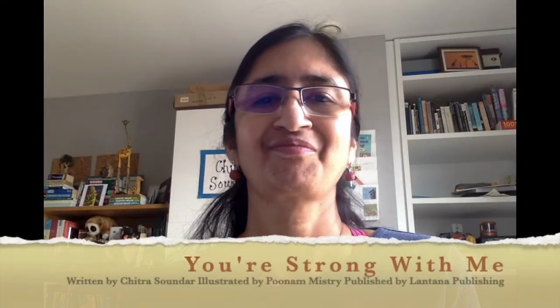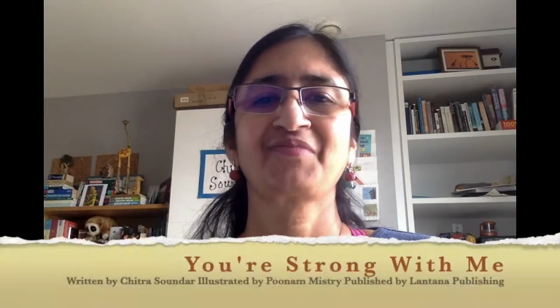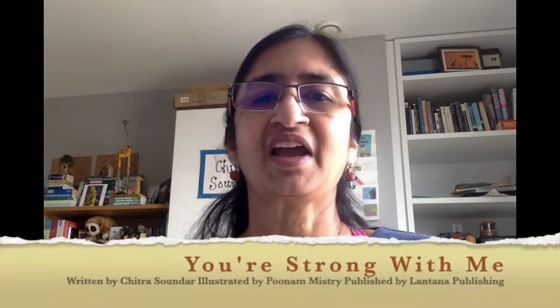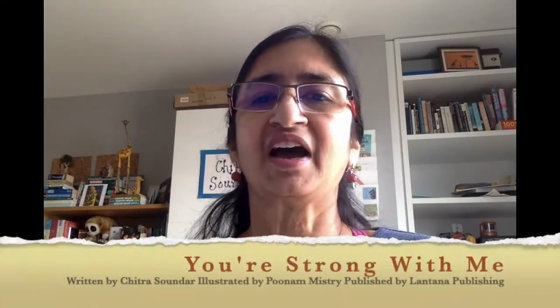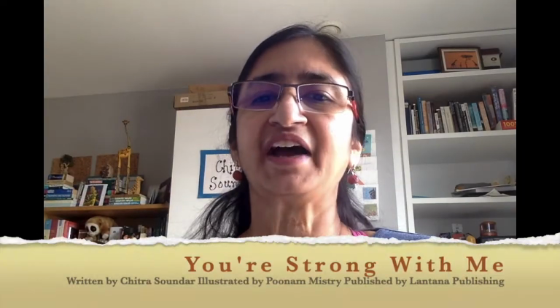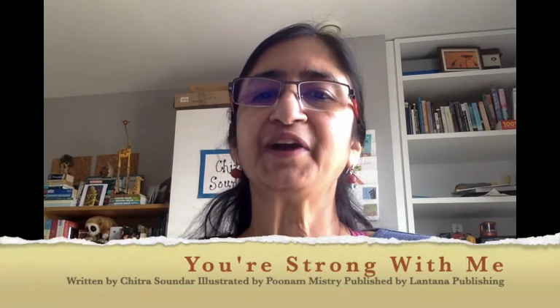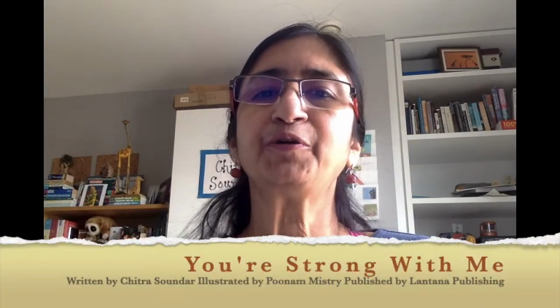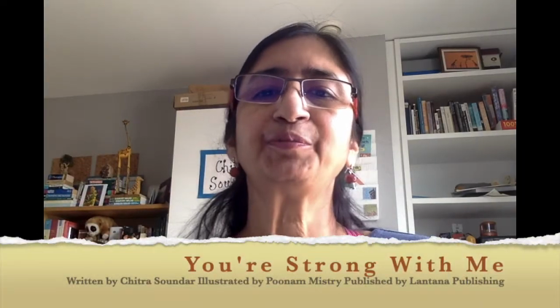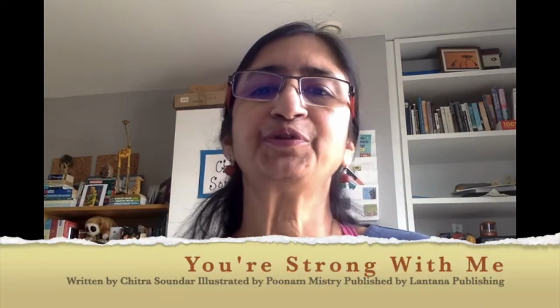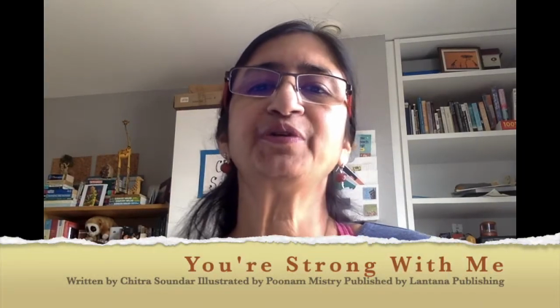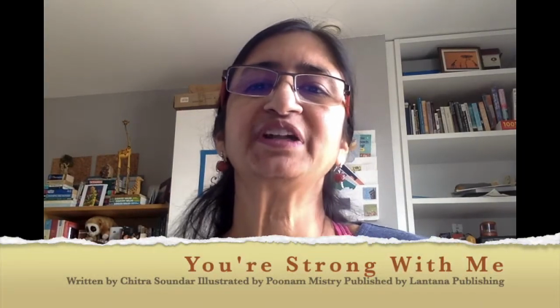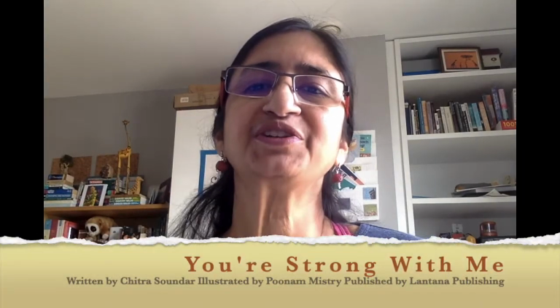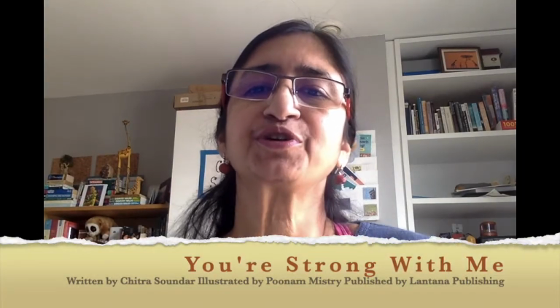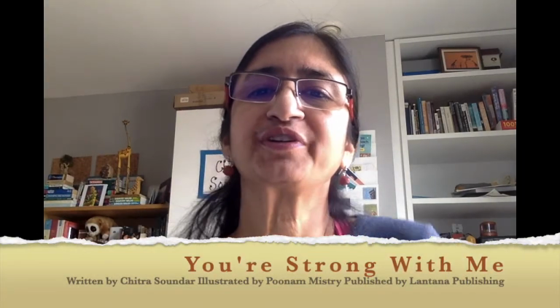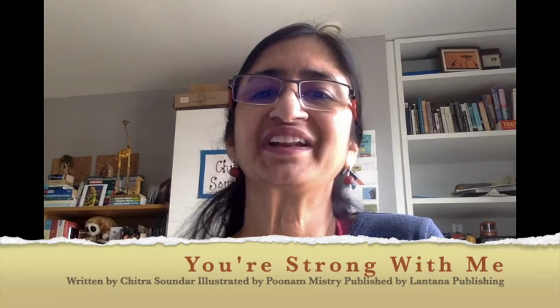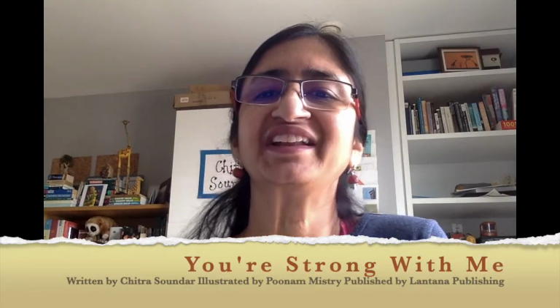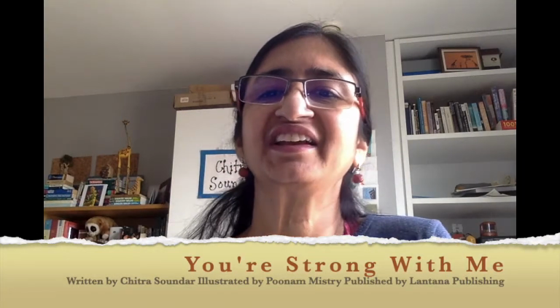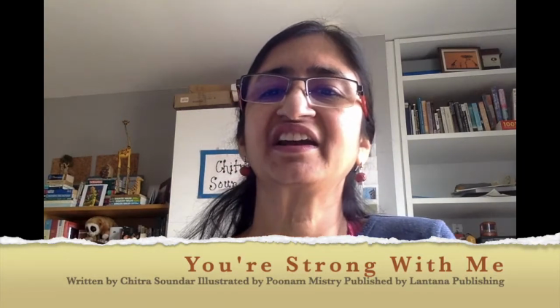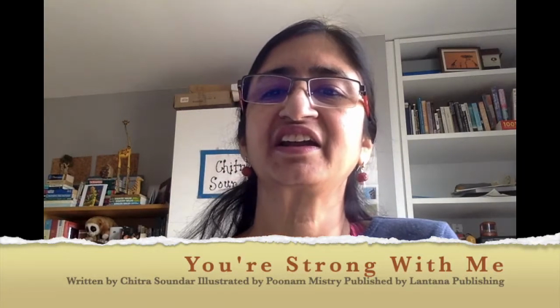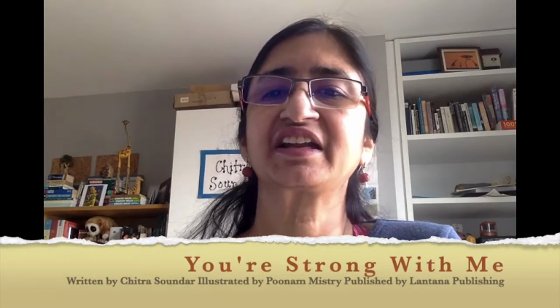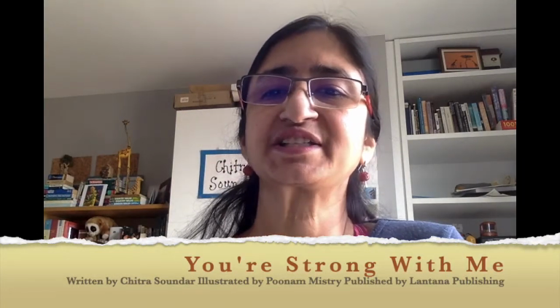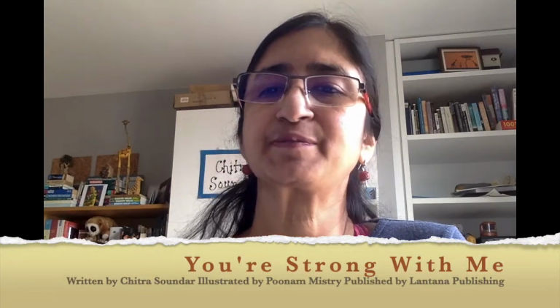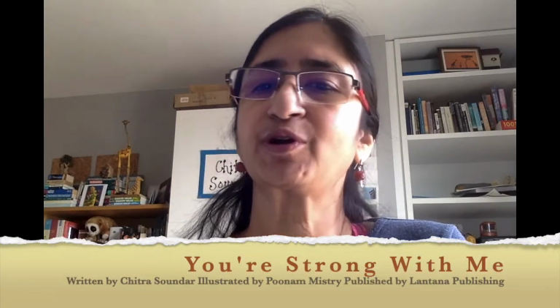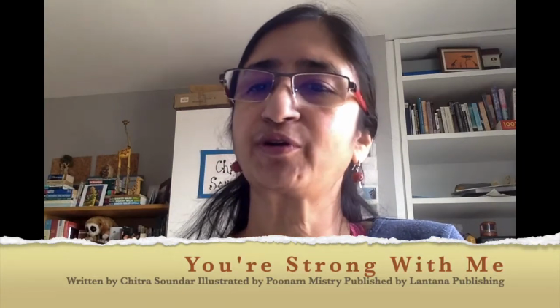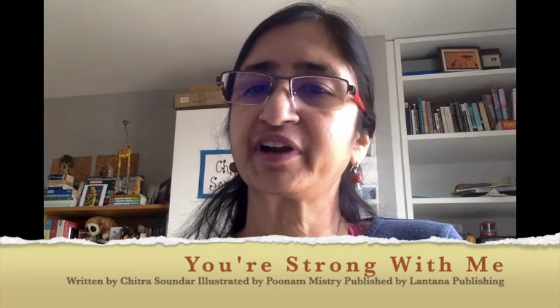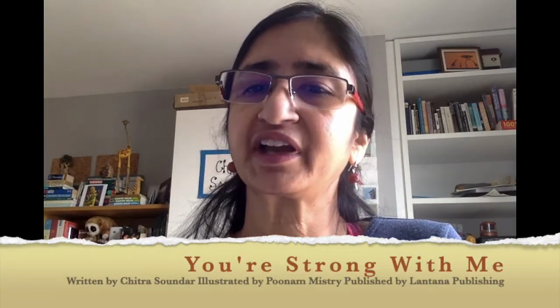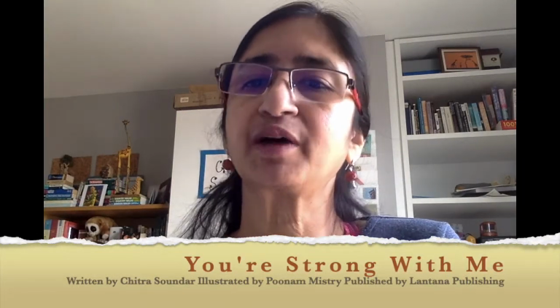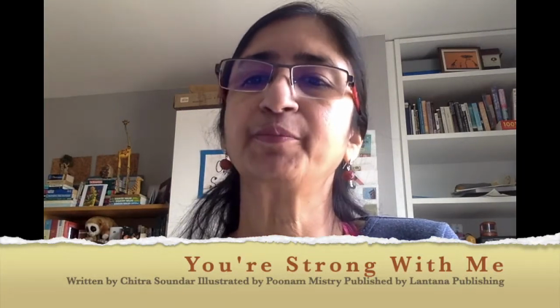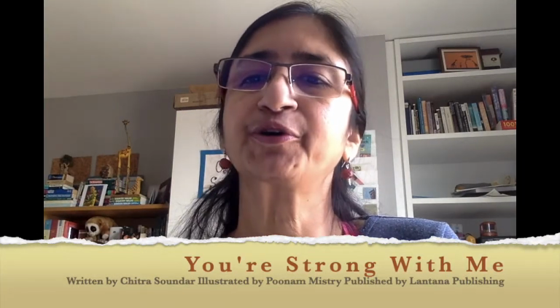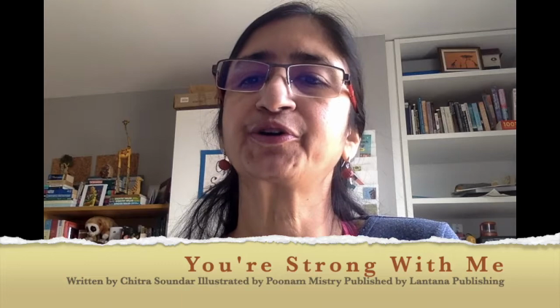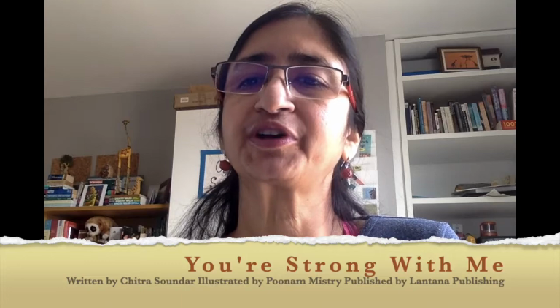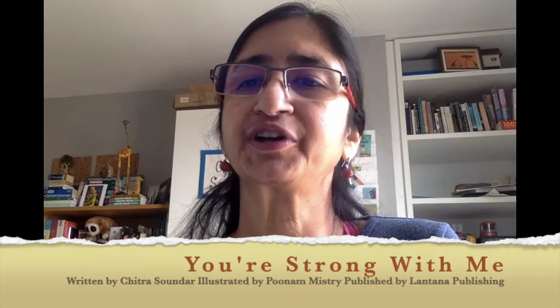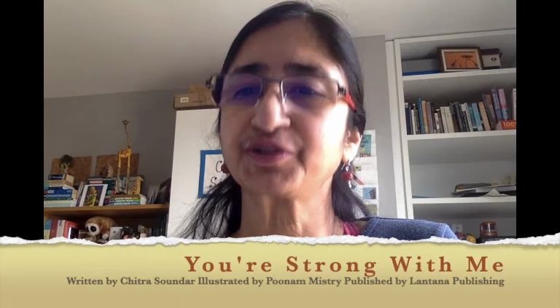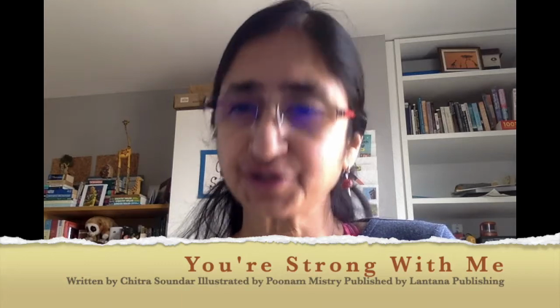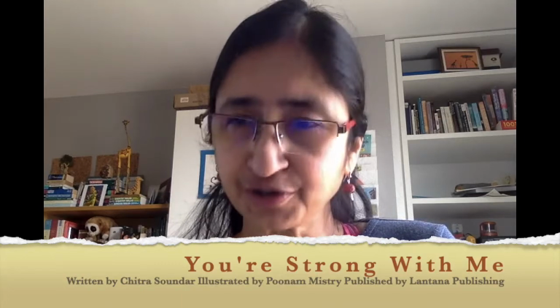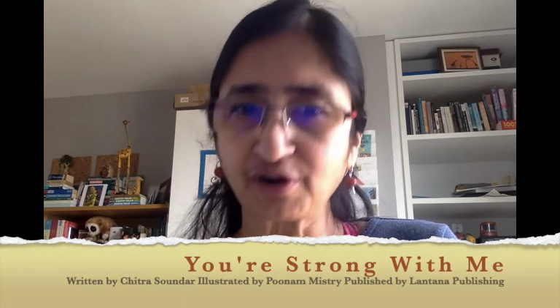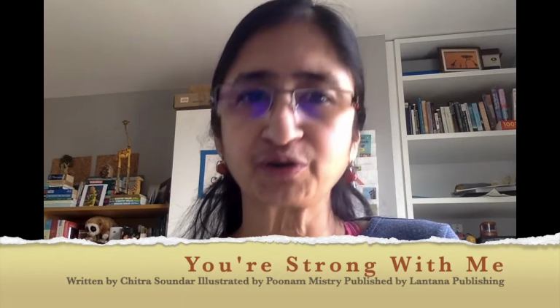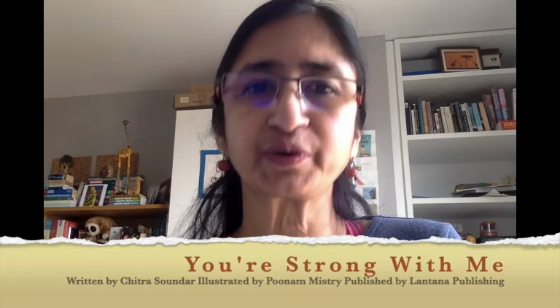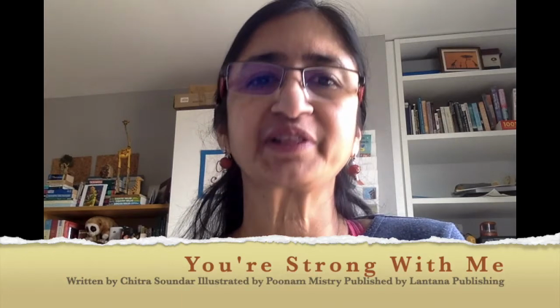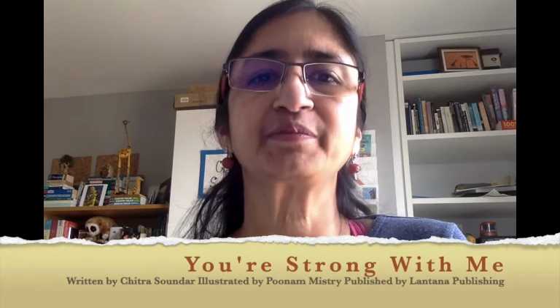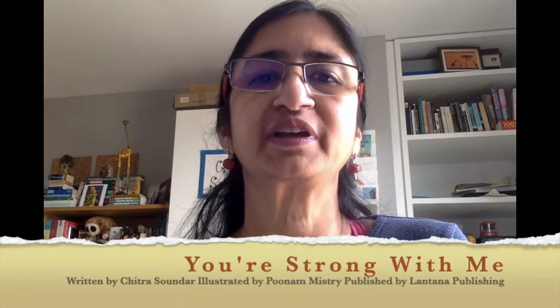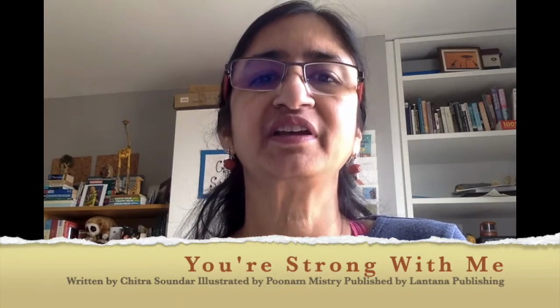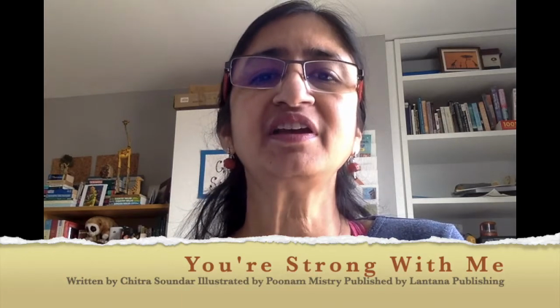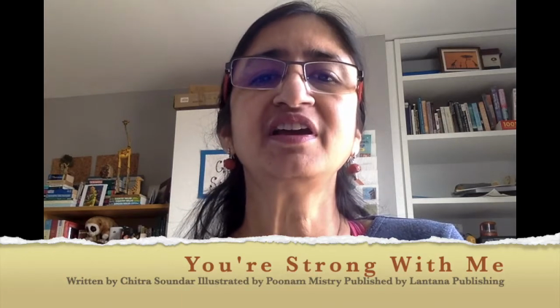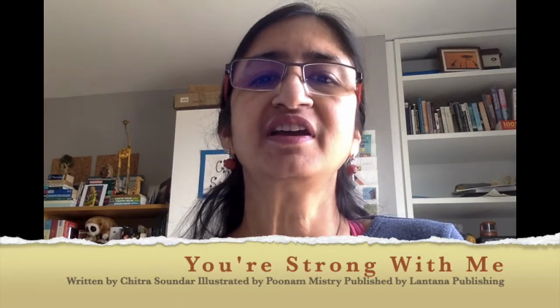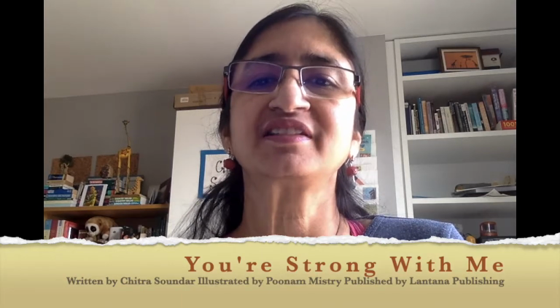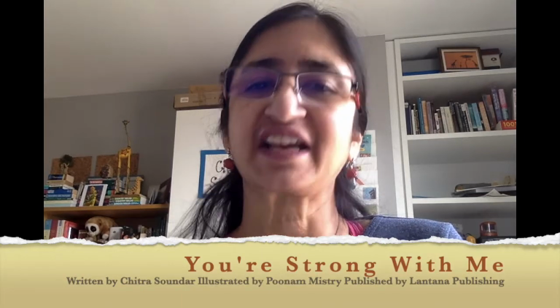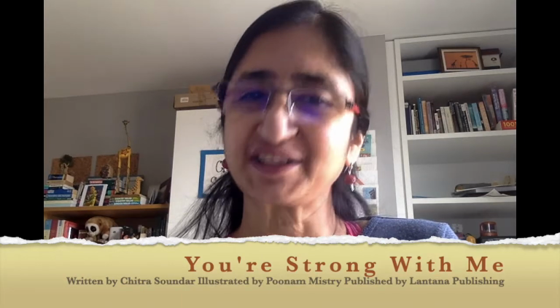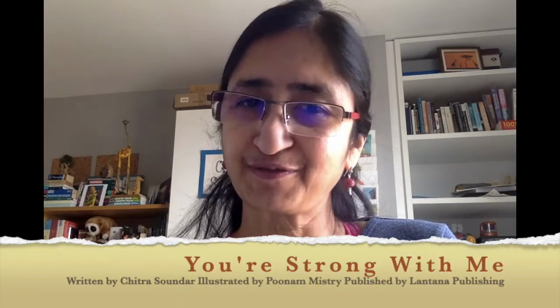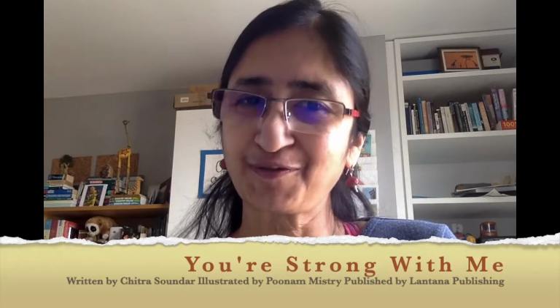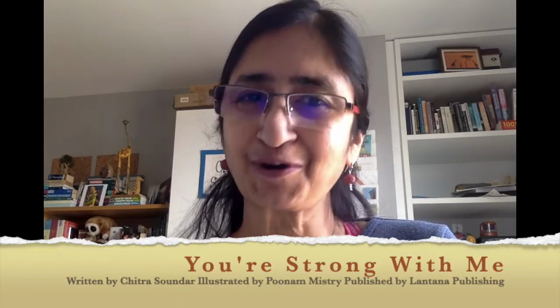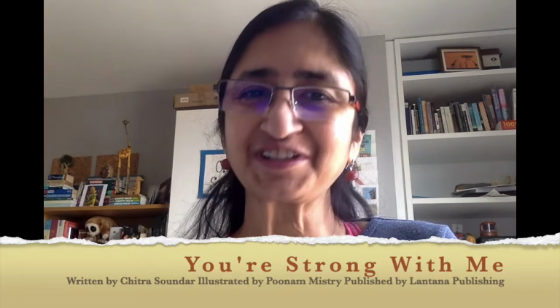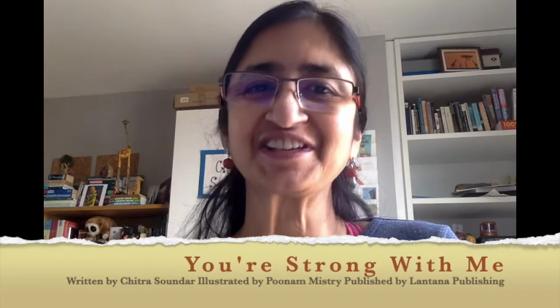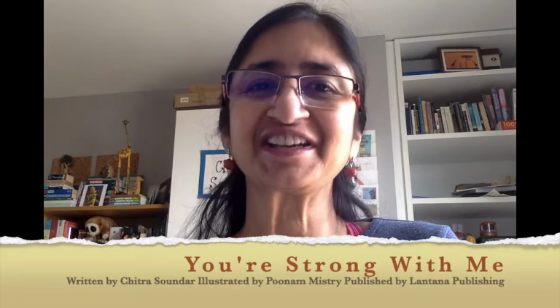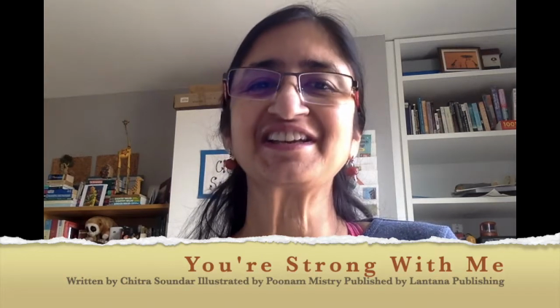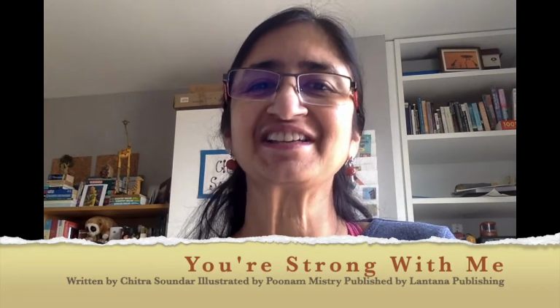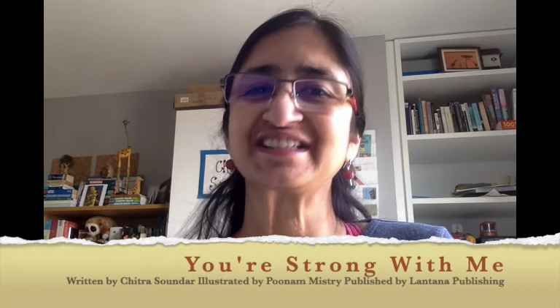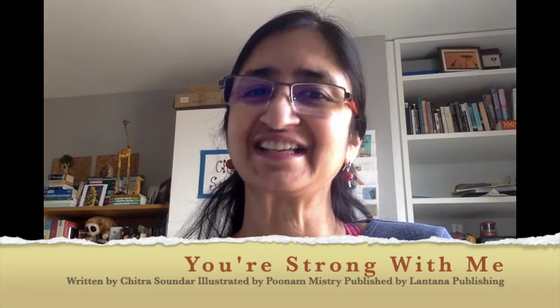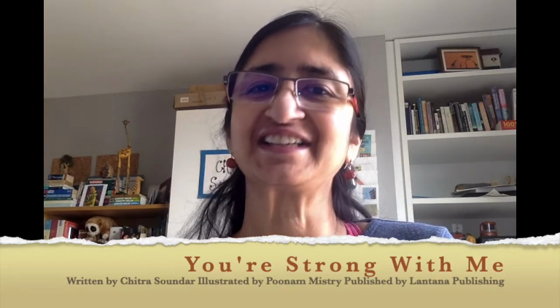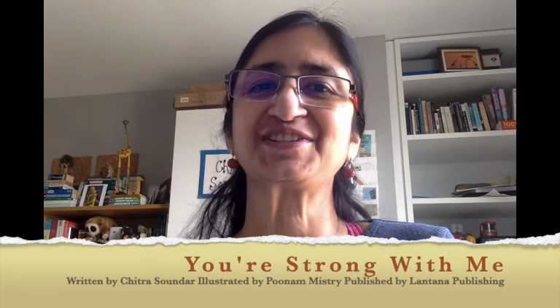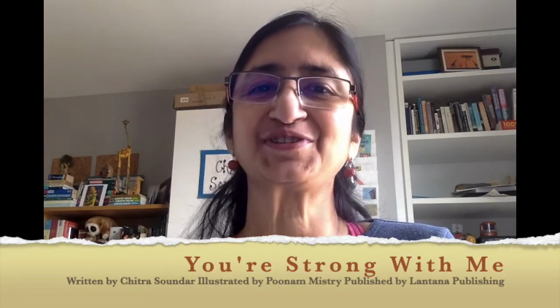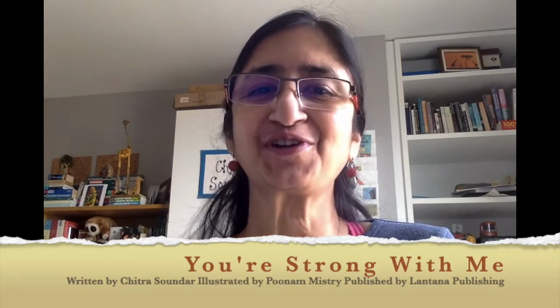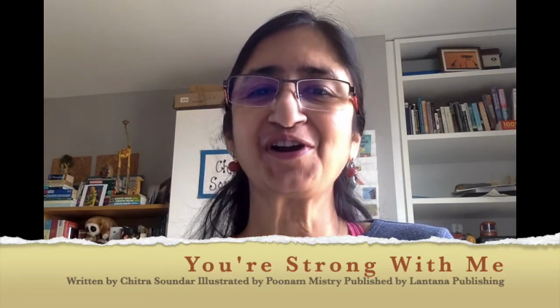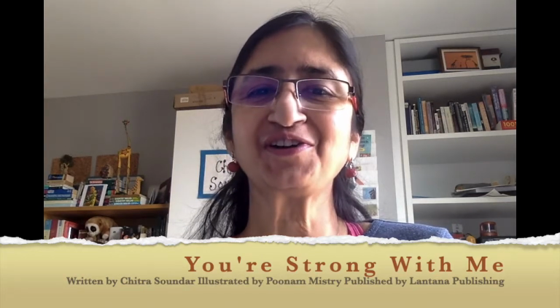I hope you enjoy reading and exploring our book, You're Strong With Me. Thanks for watching. Stay Strong!